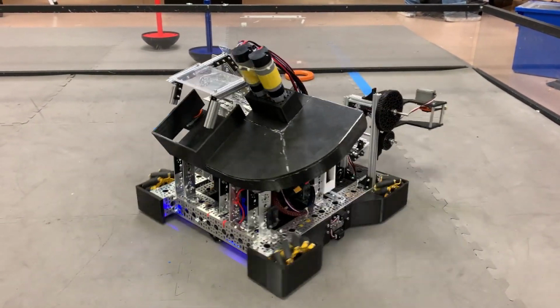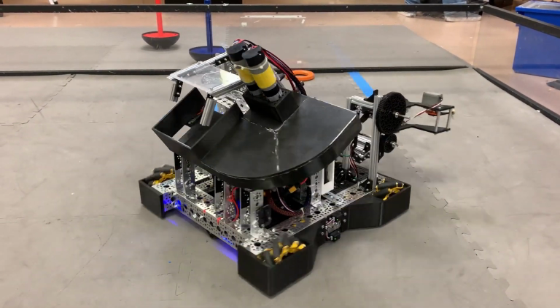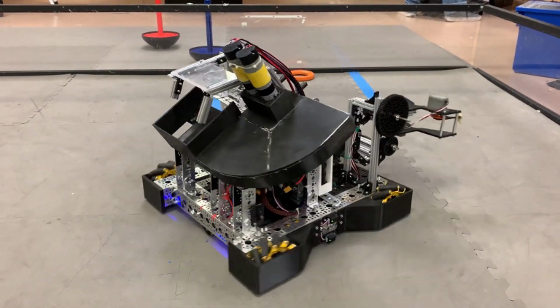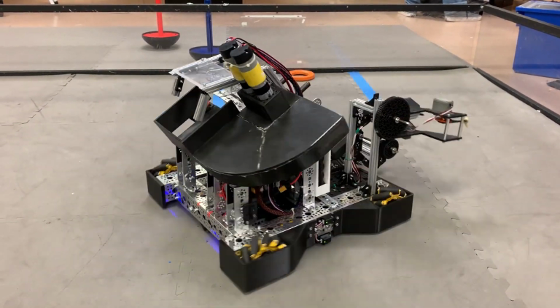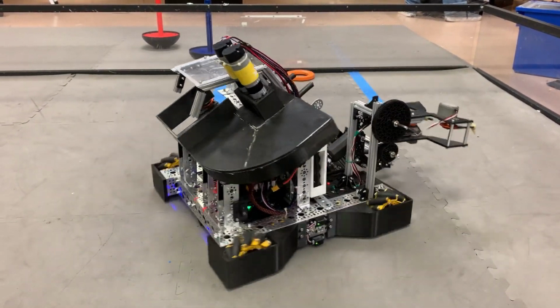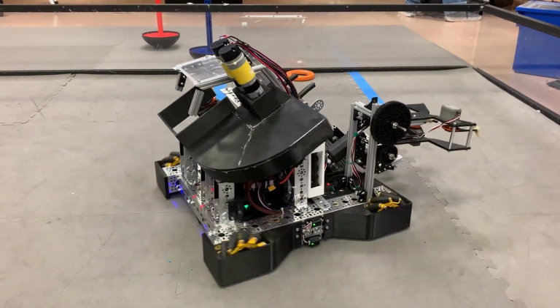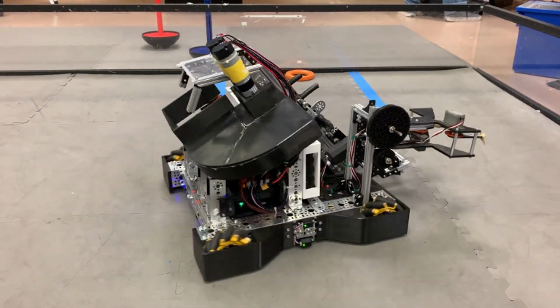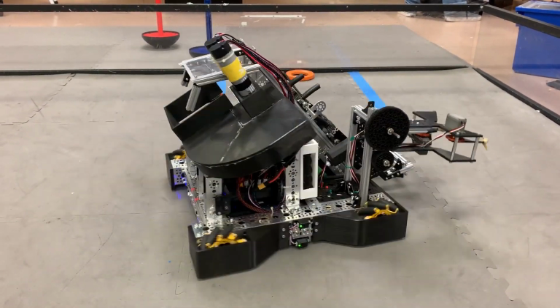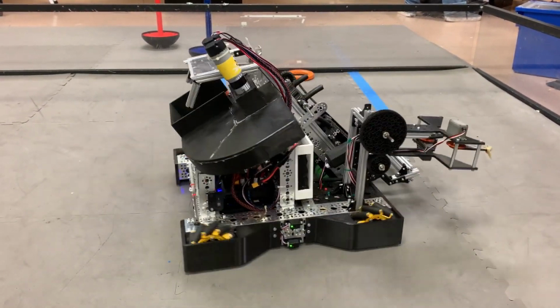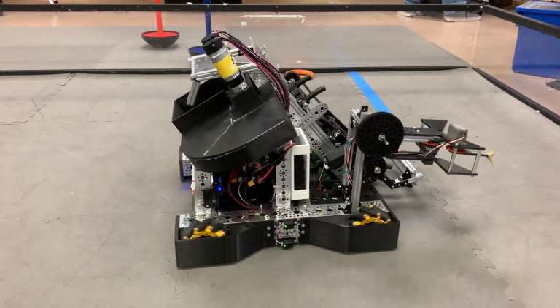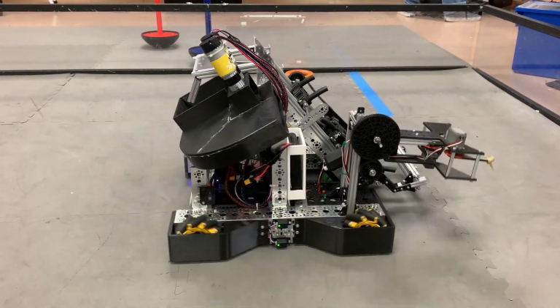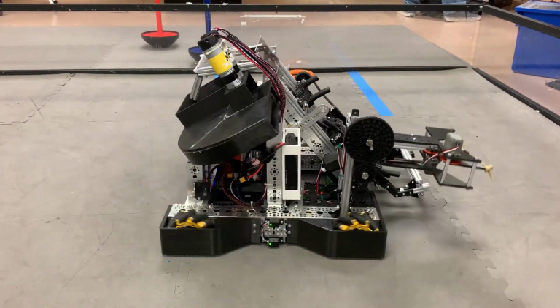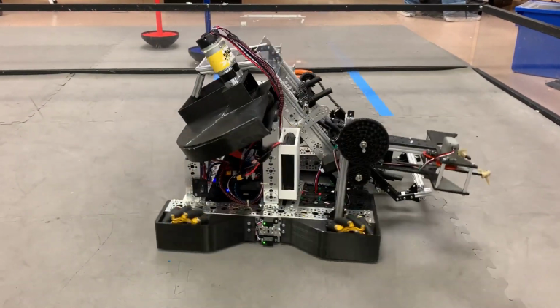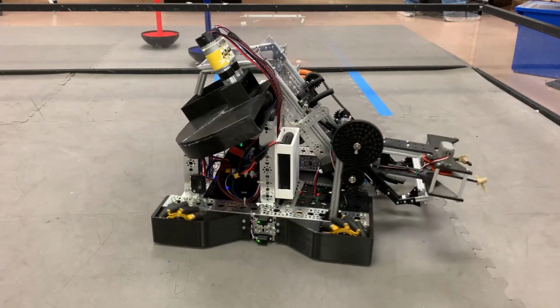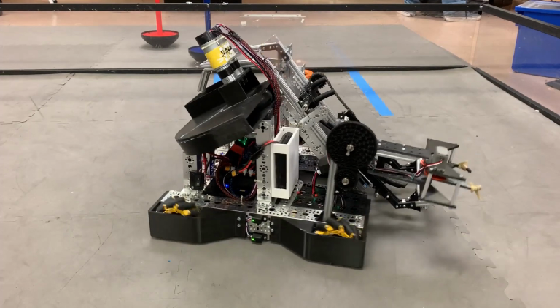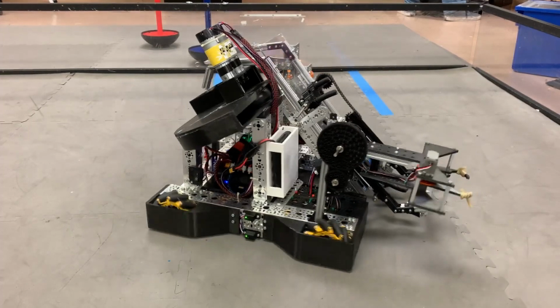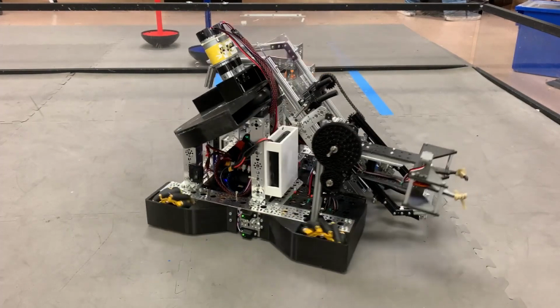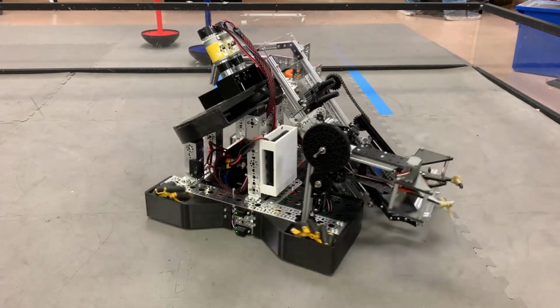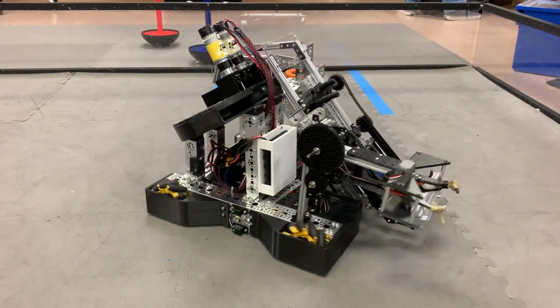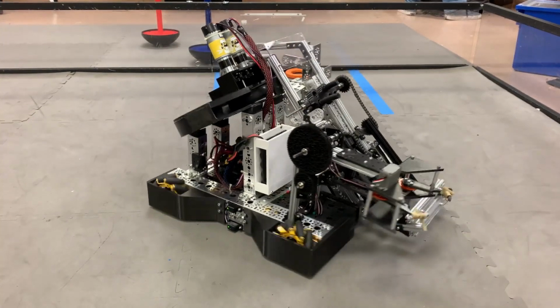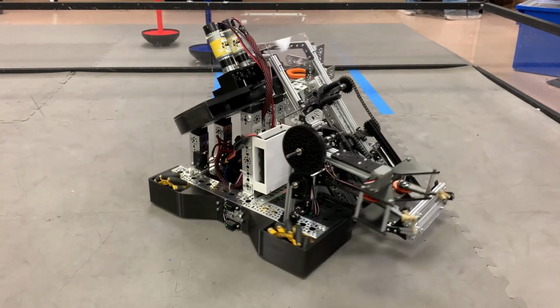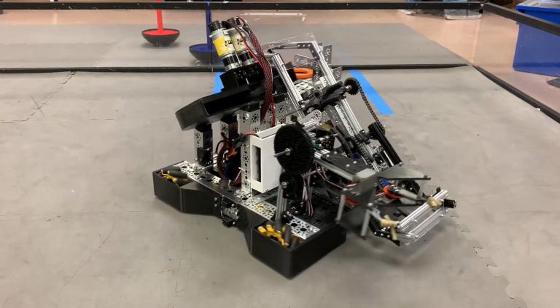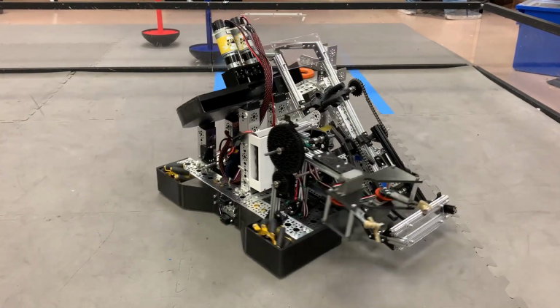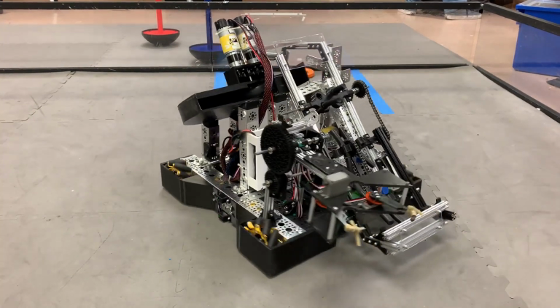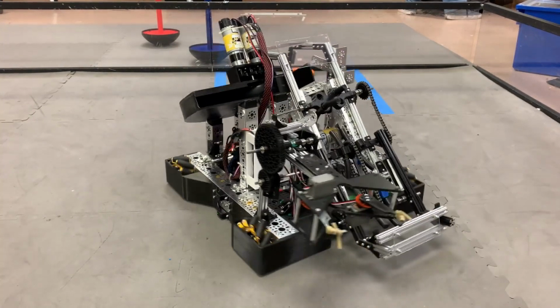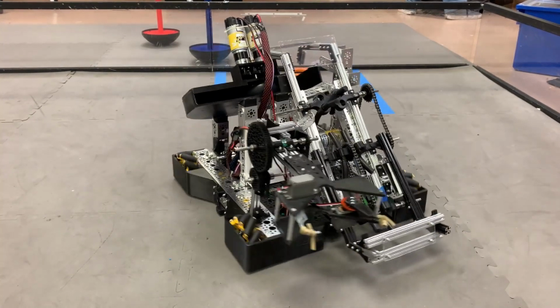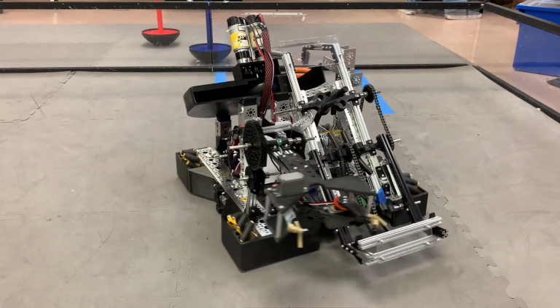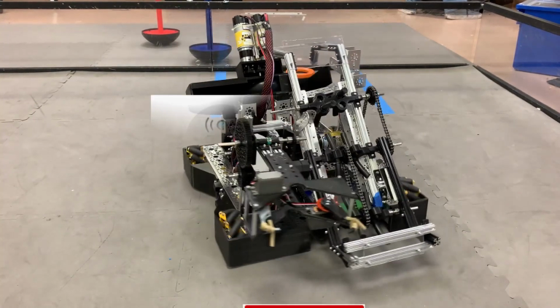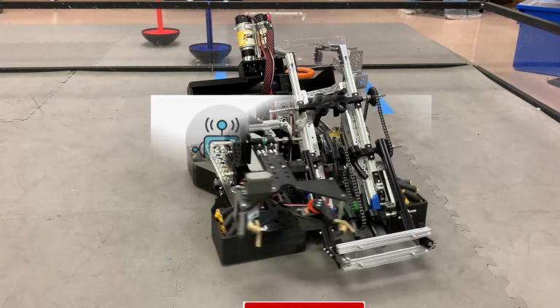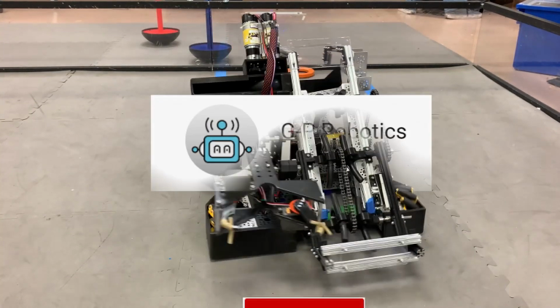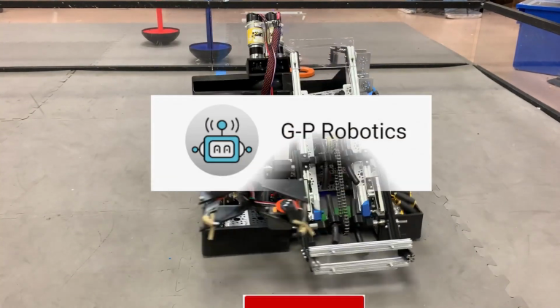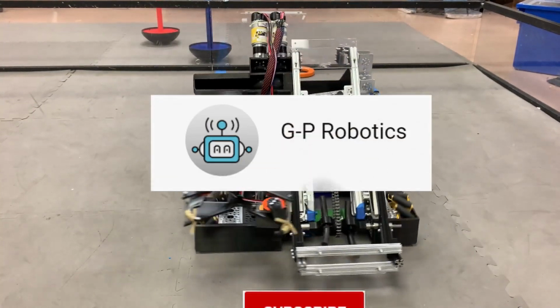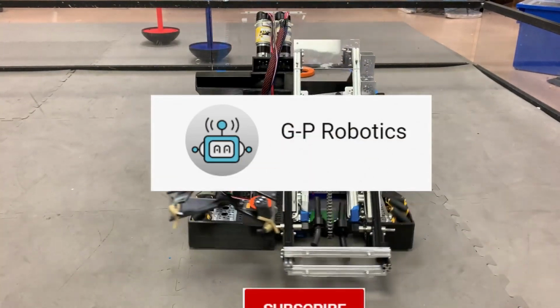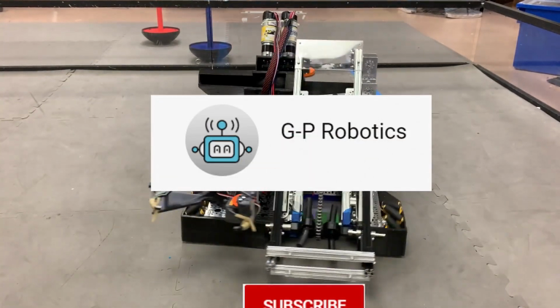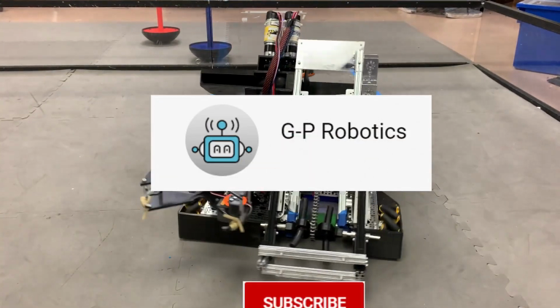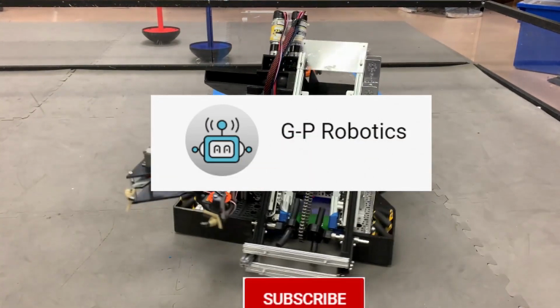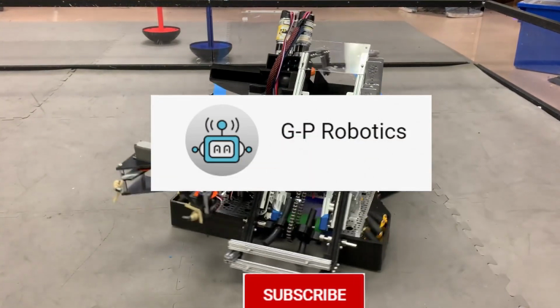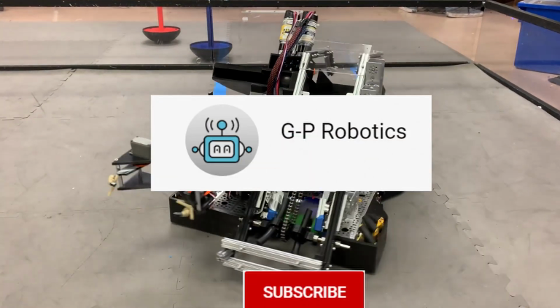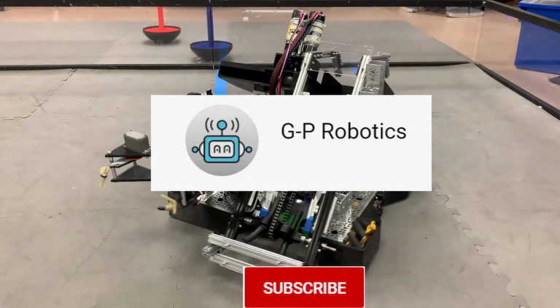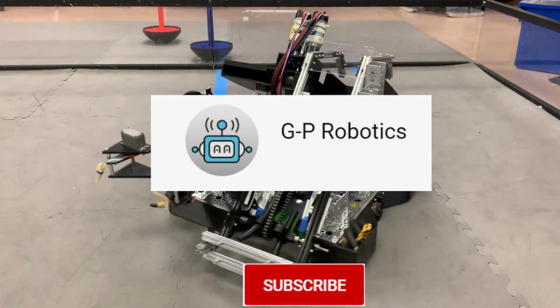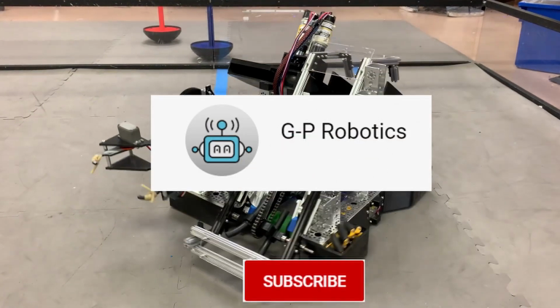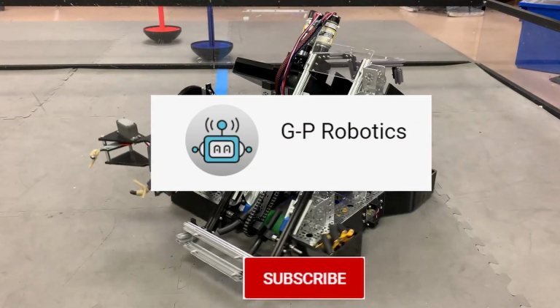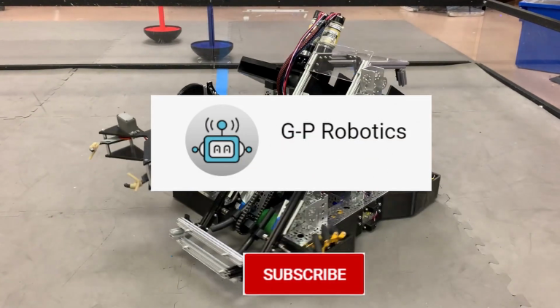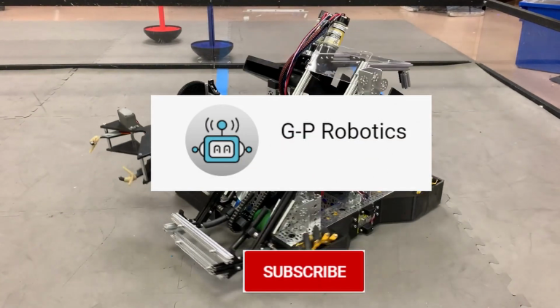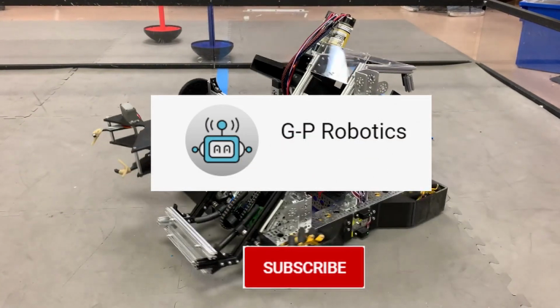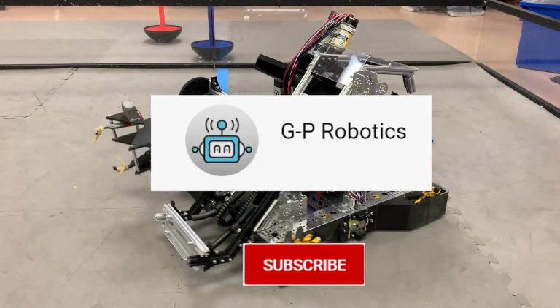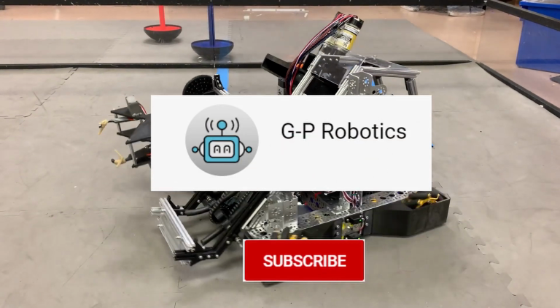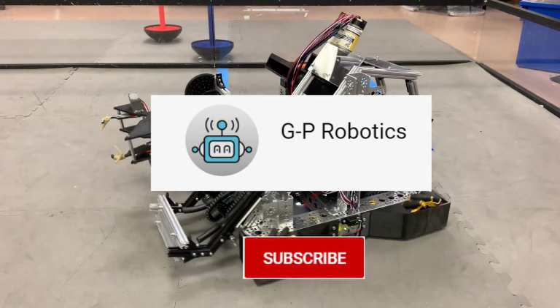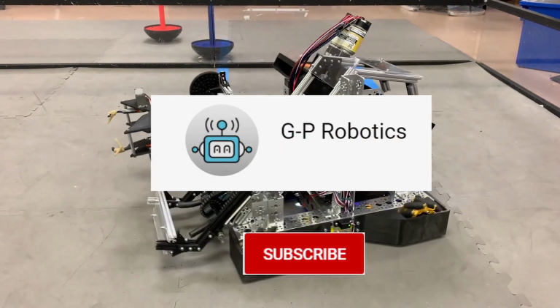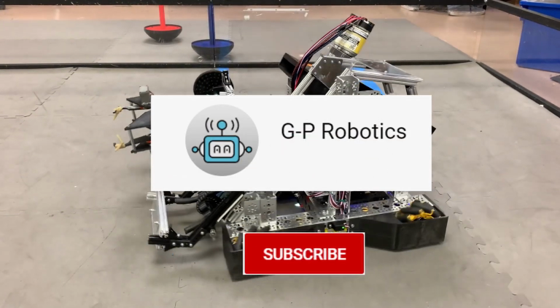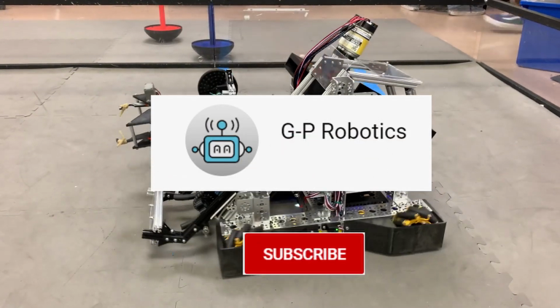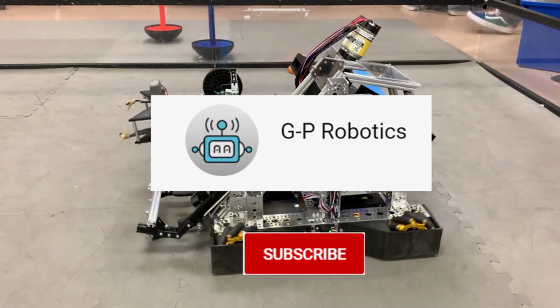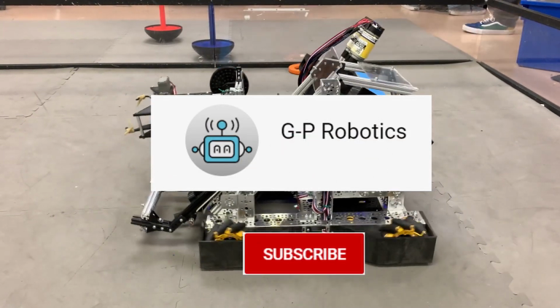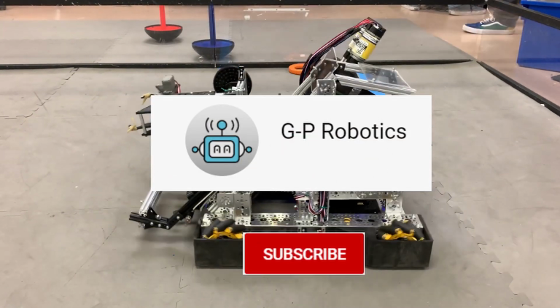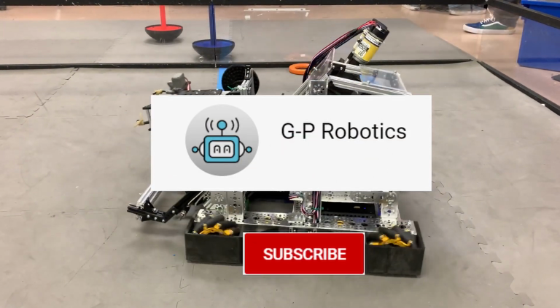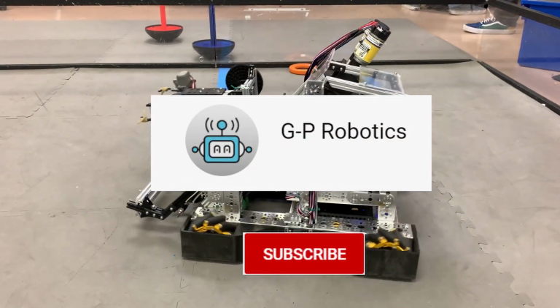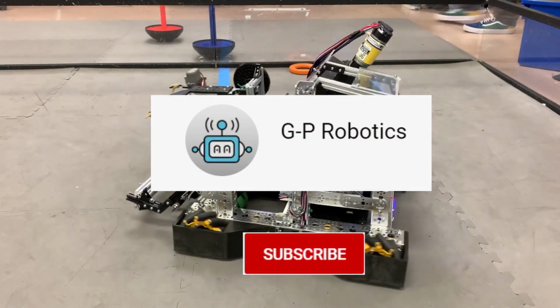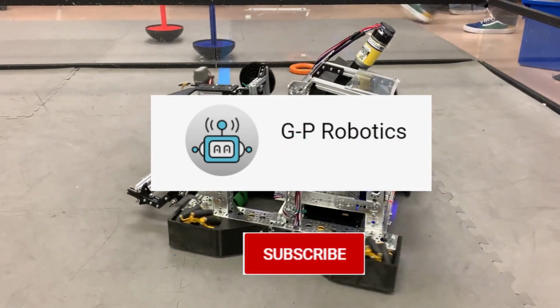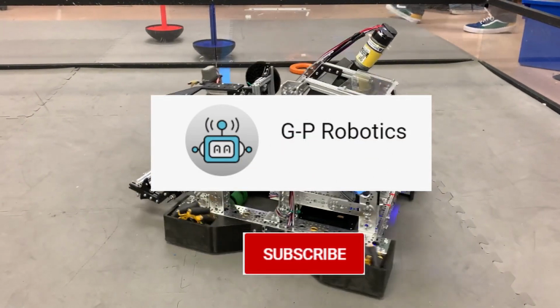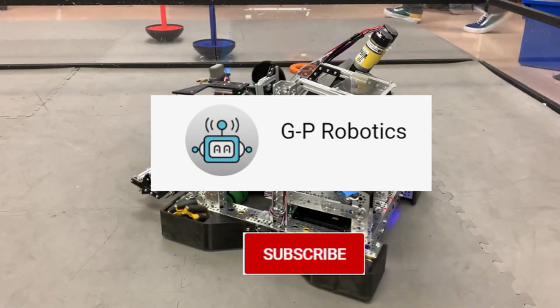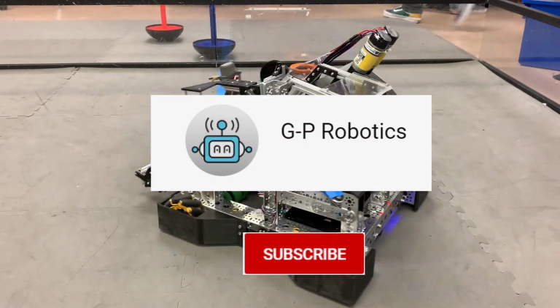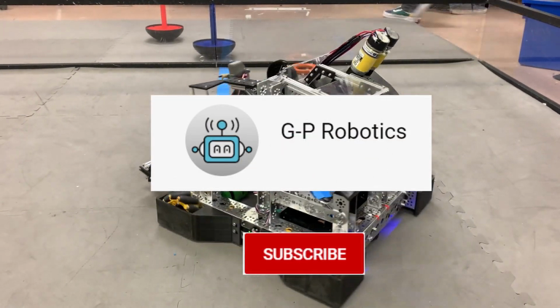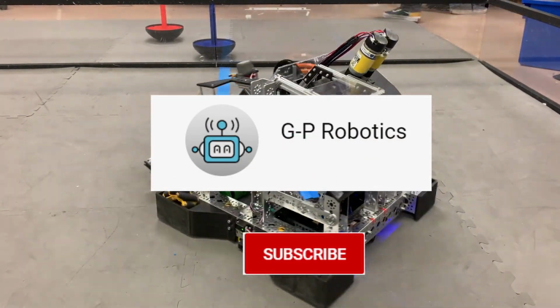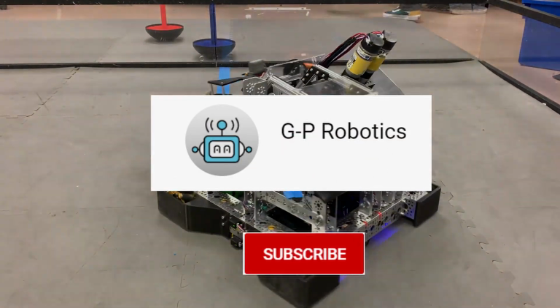If you wish to know or learn more about a certain aspect of the programming, be sure to reach out to us on our YouTube channel, G-P Robotics.